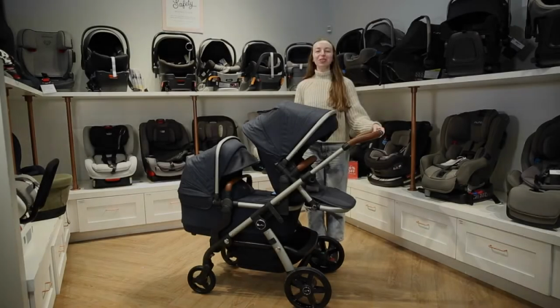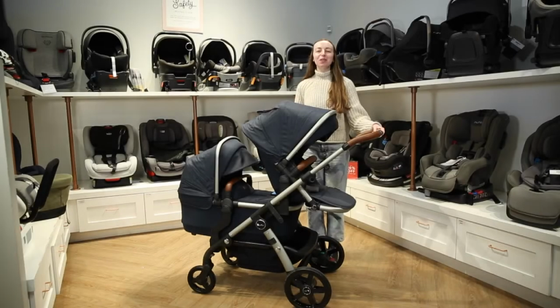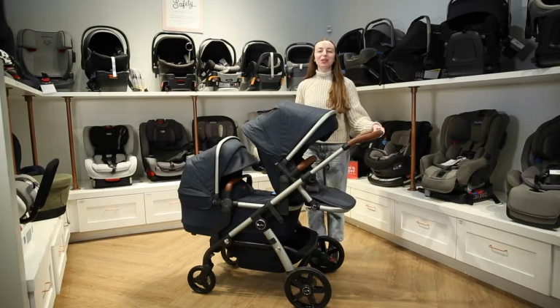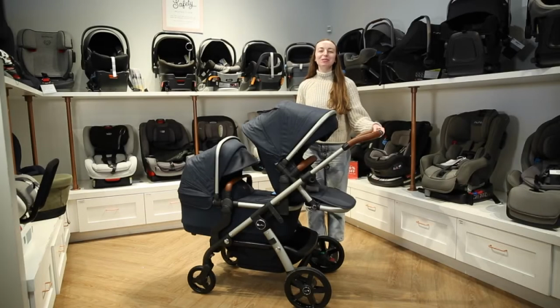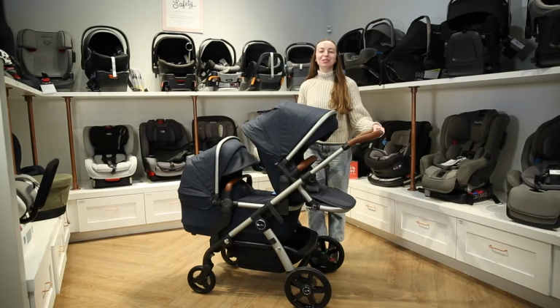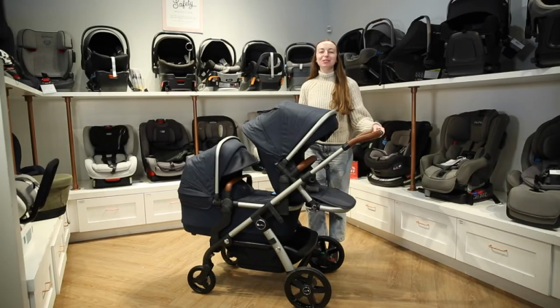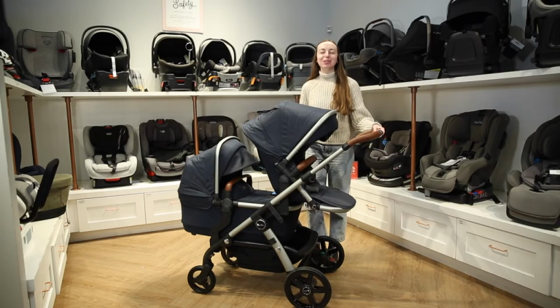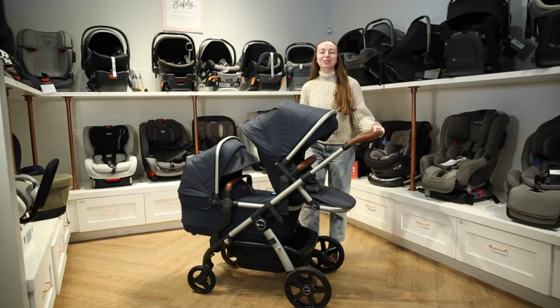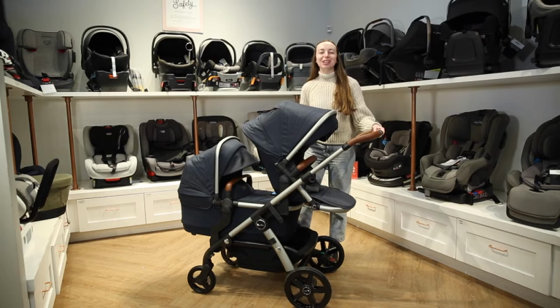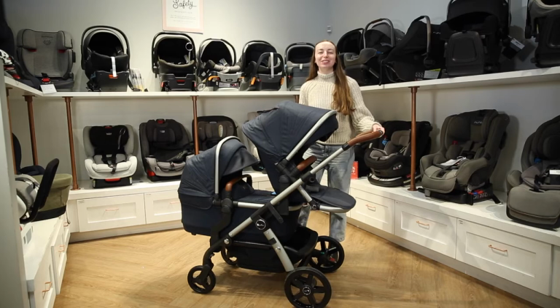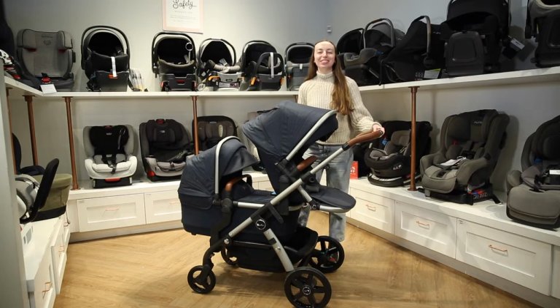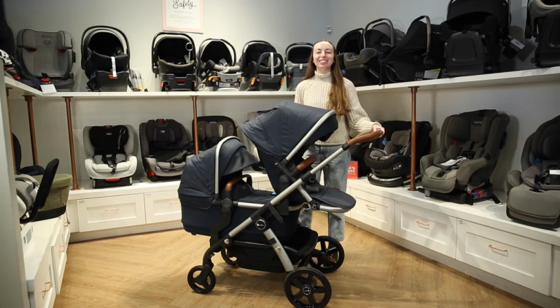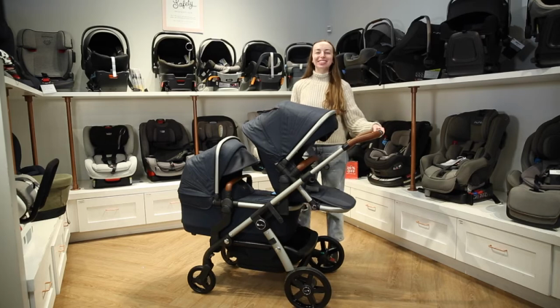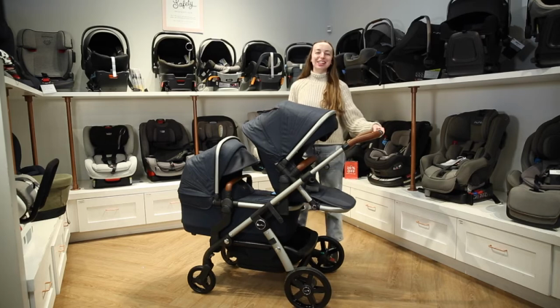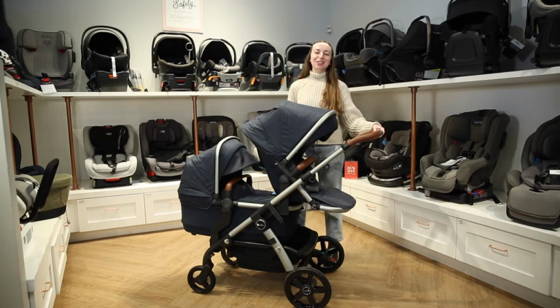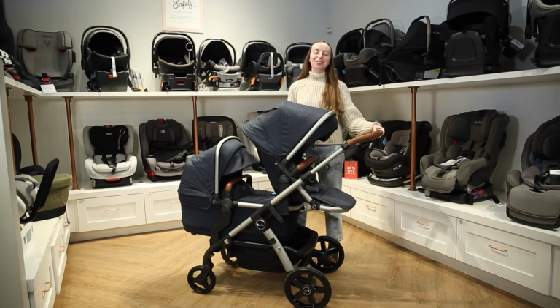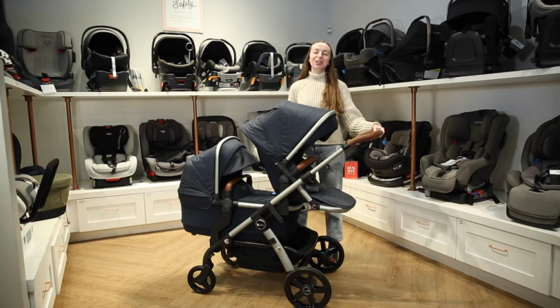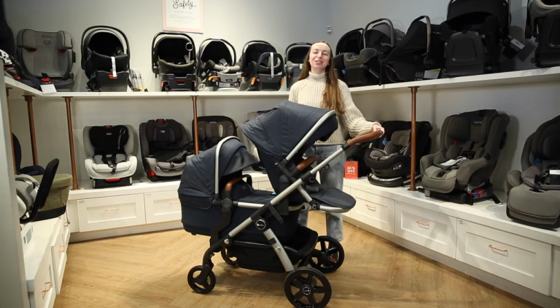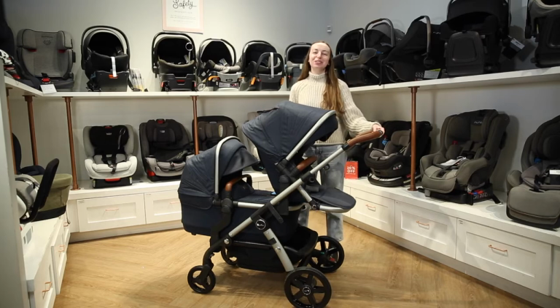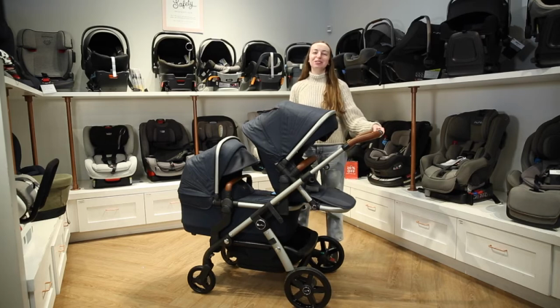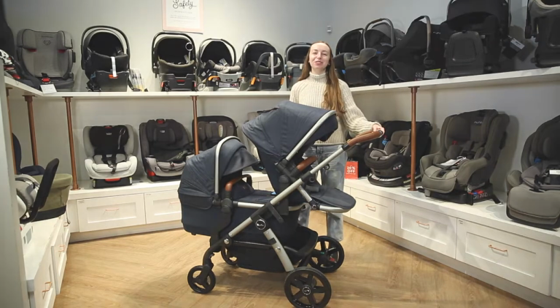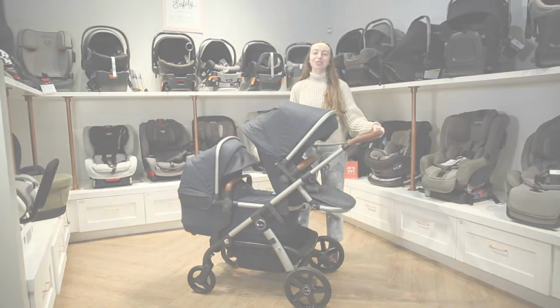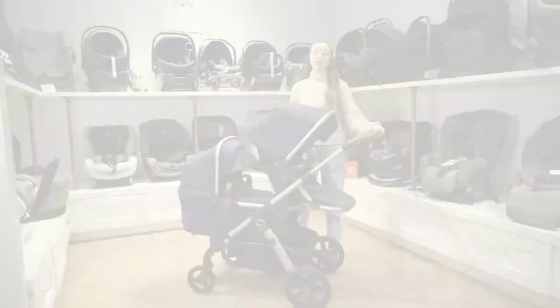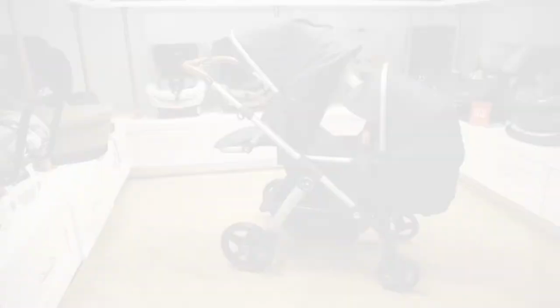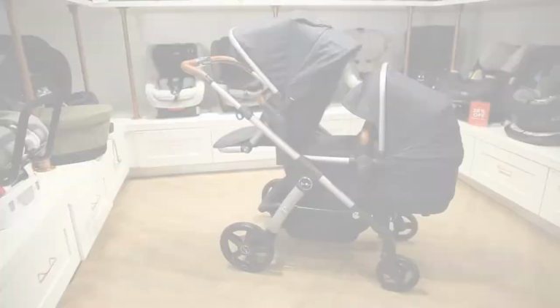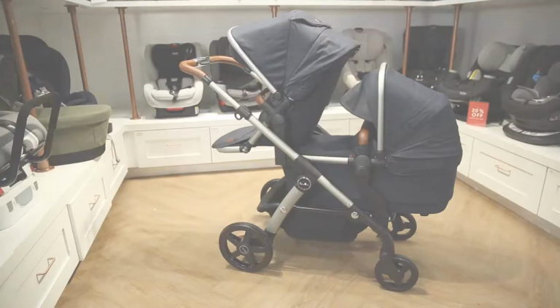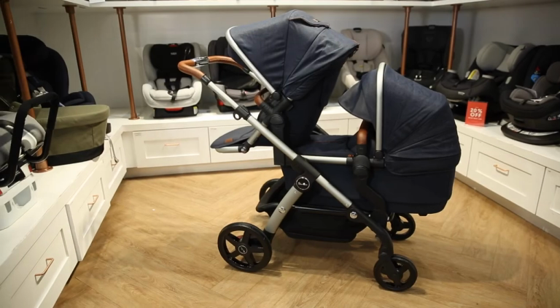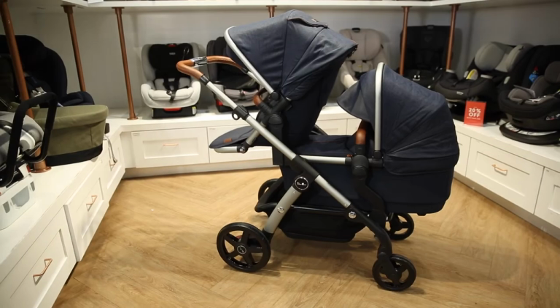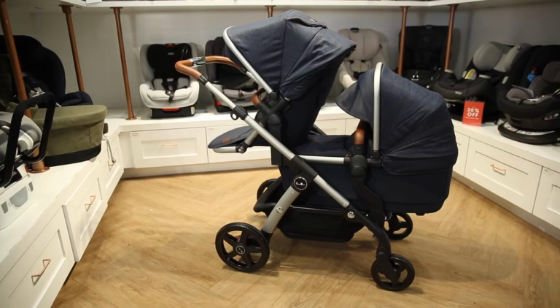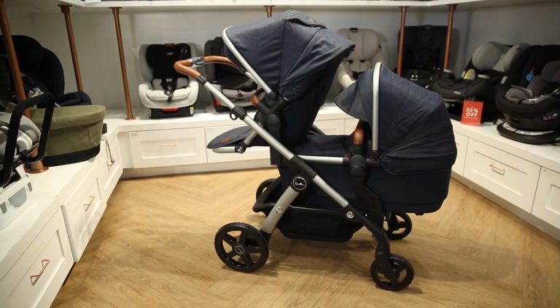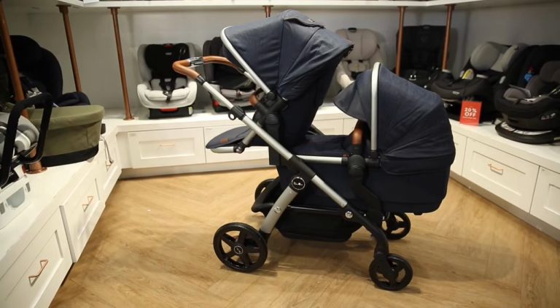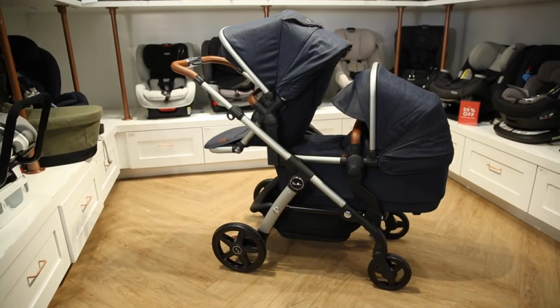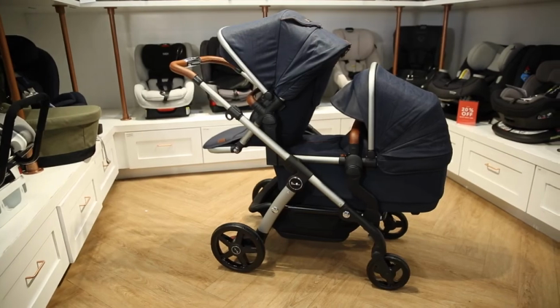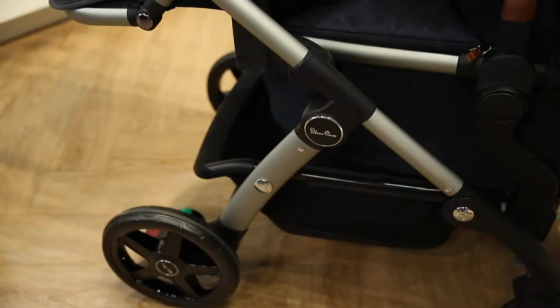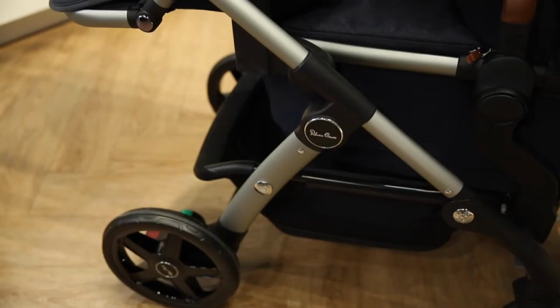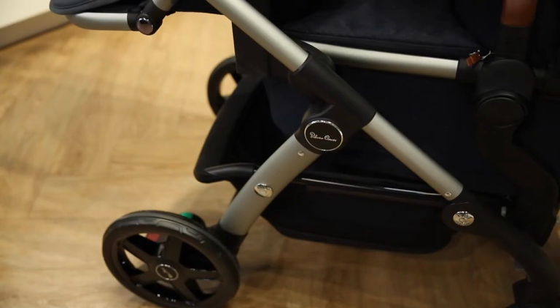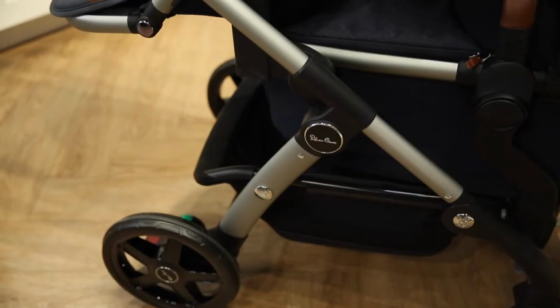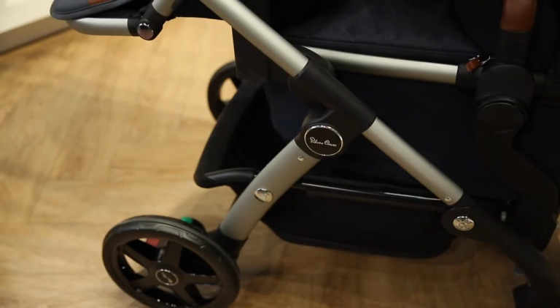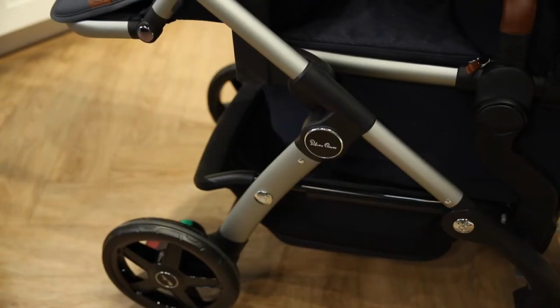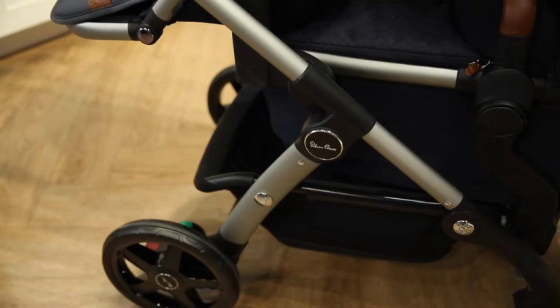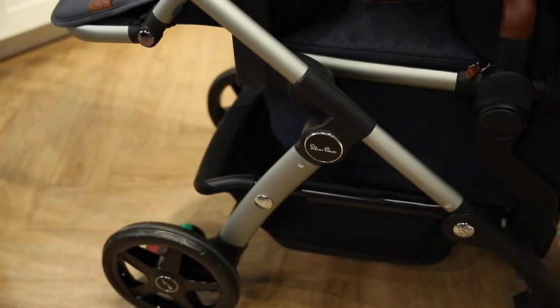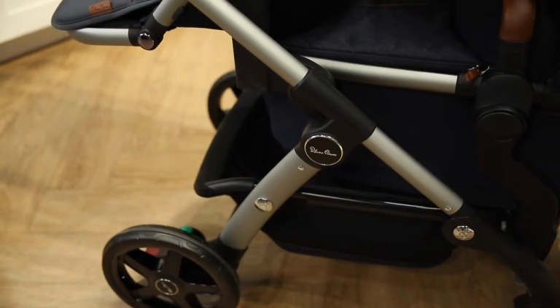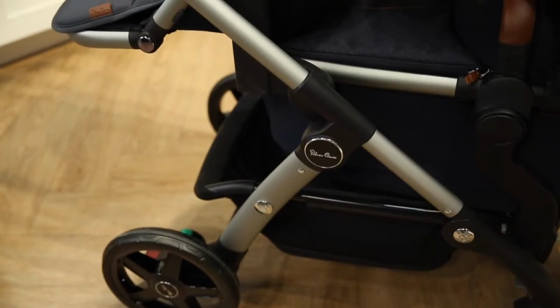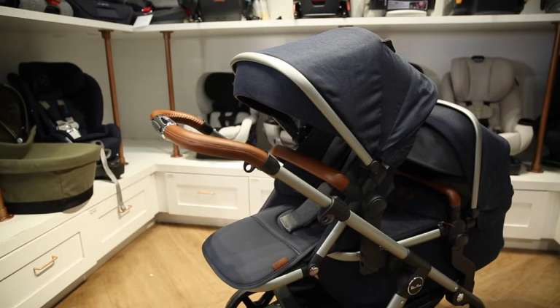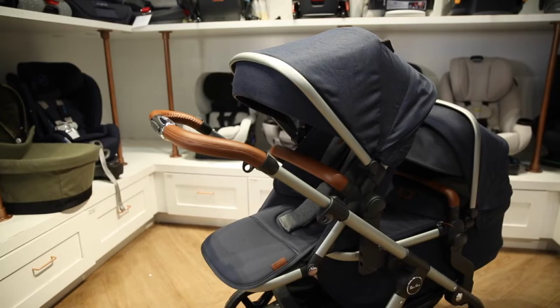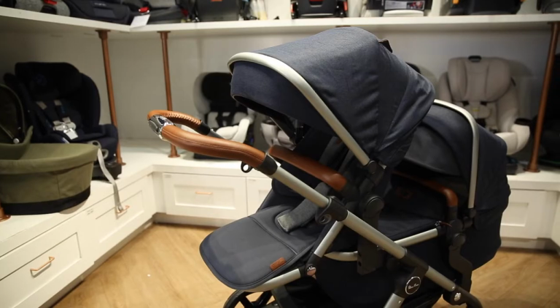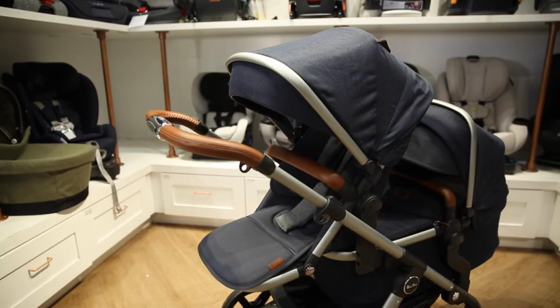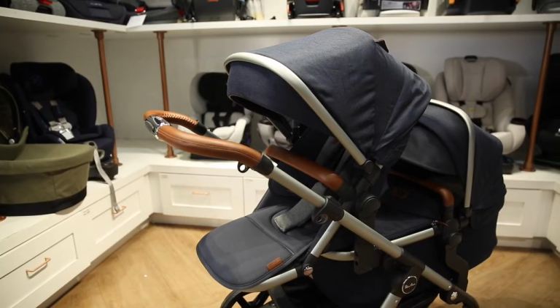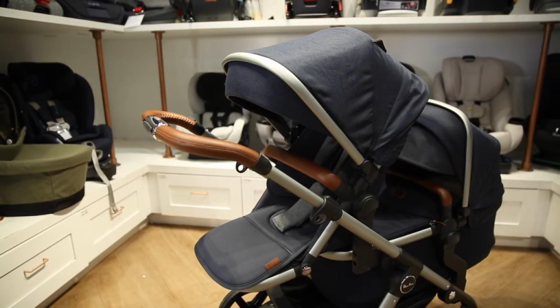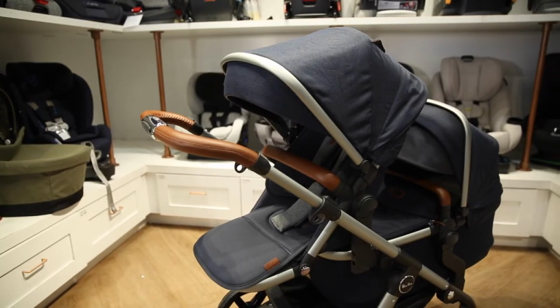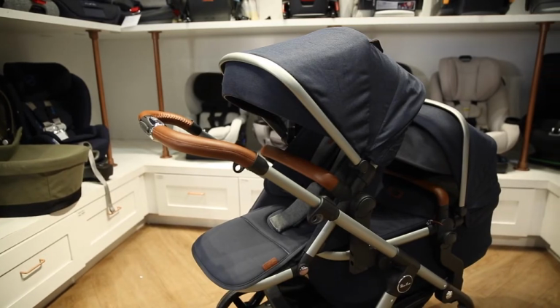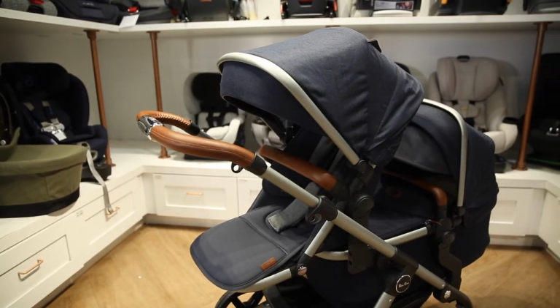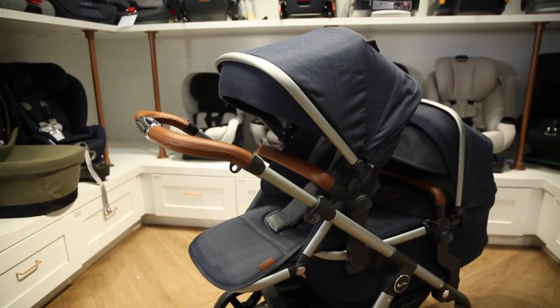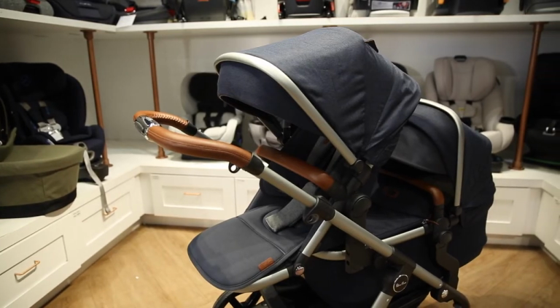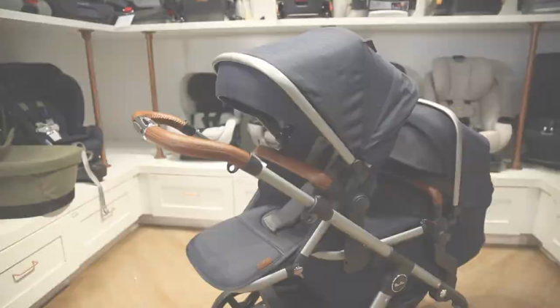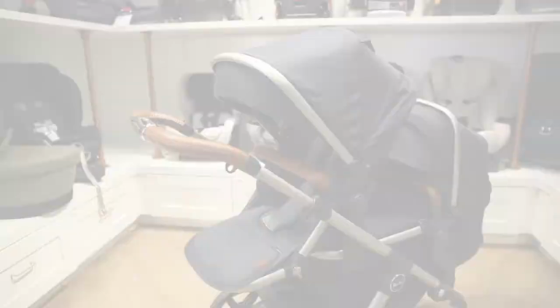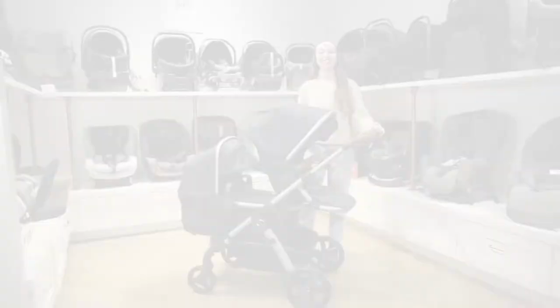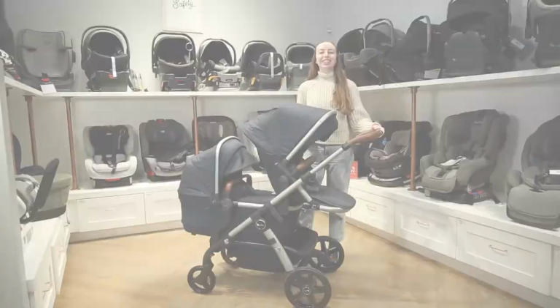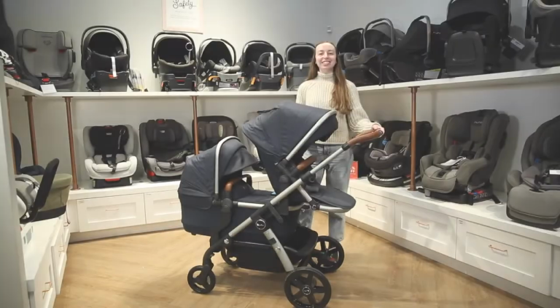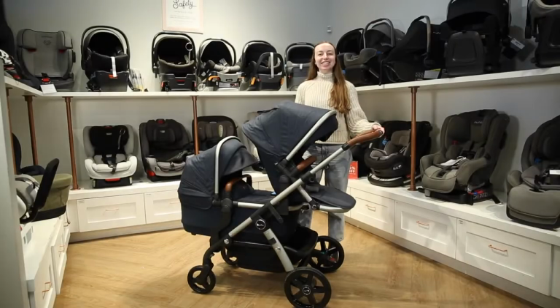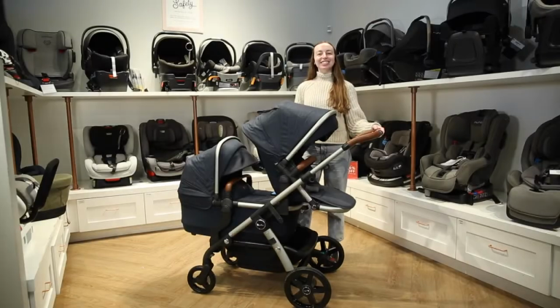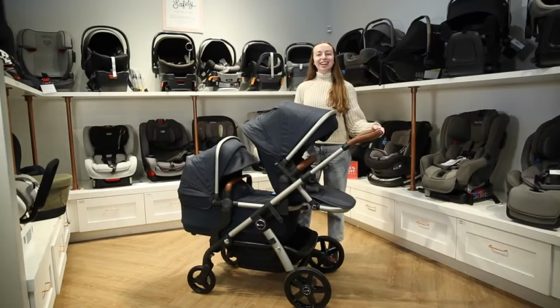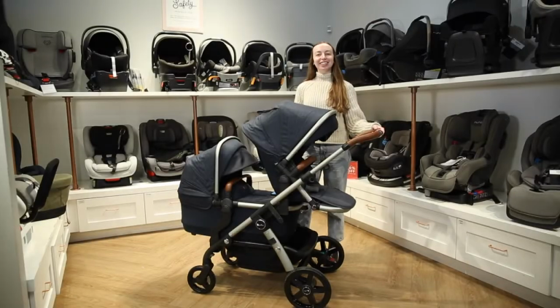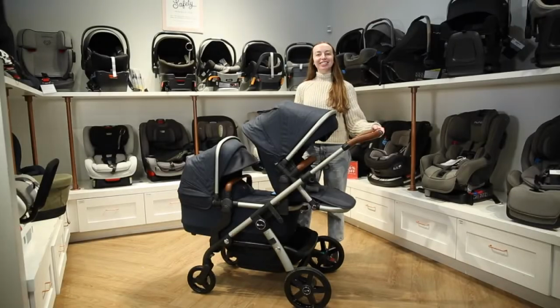Welcome to the Baby Cubby. Today we're going to review the new Silver Cross Wave 2022 single to double stroller. Let's get started.